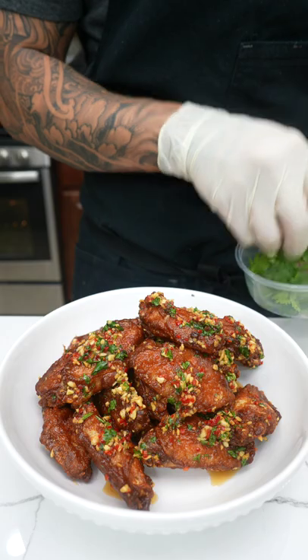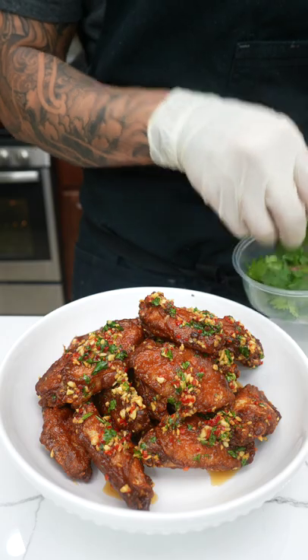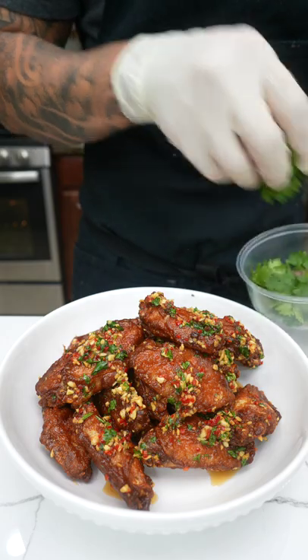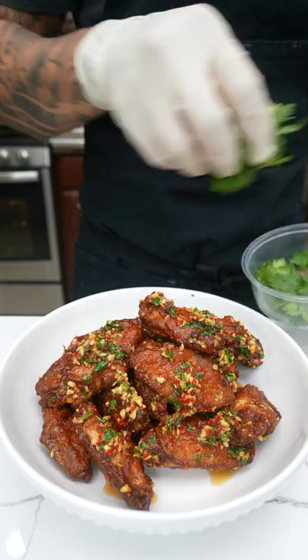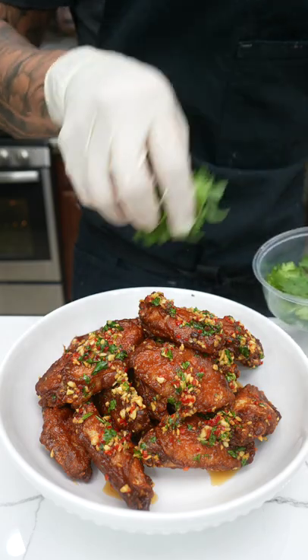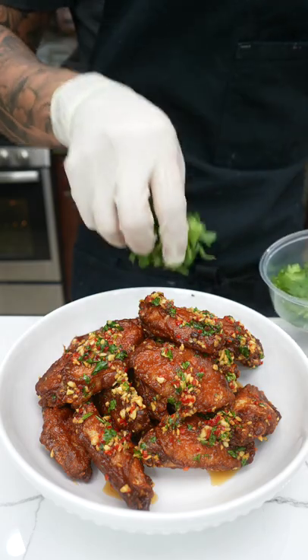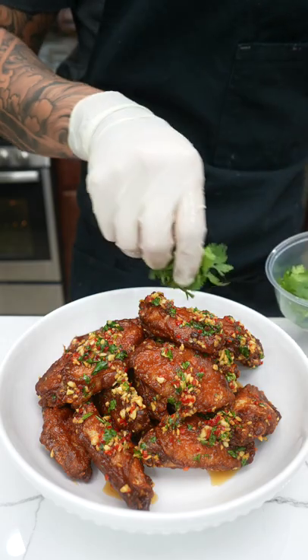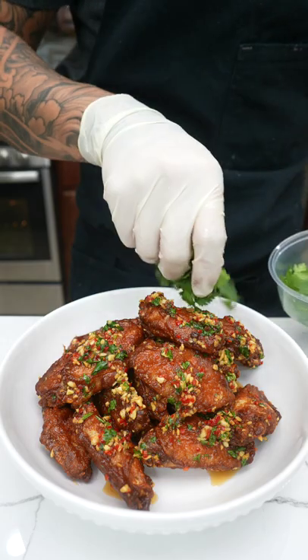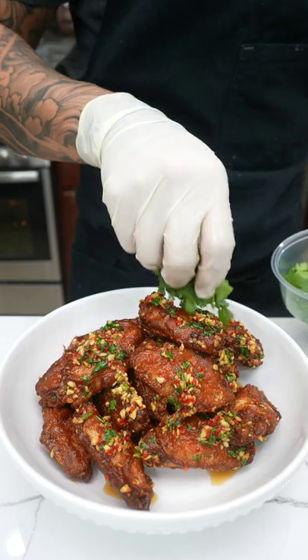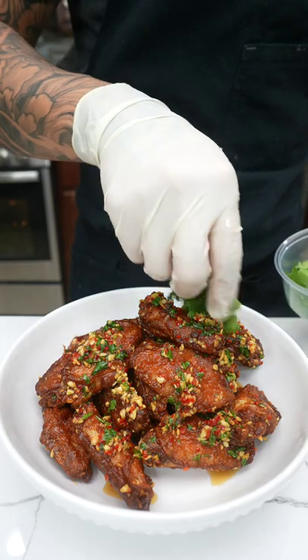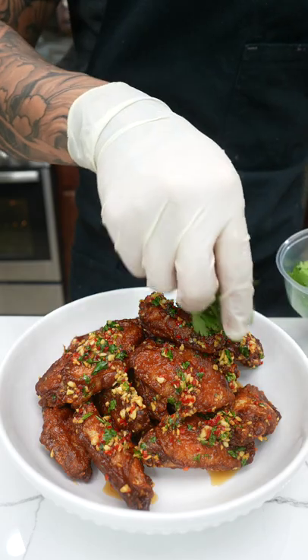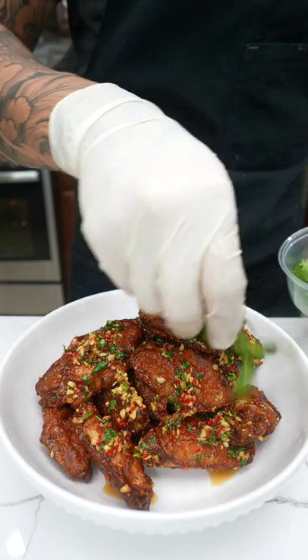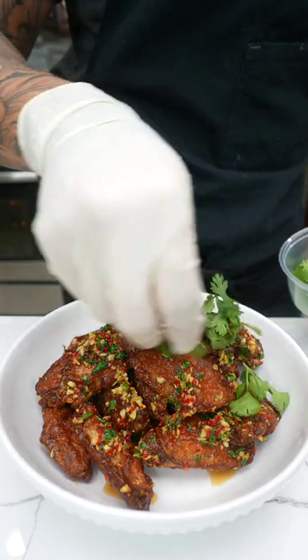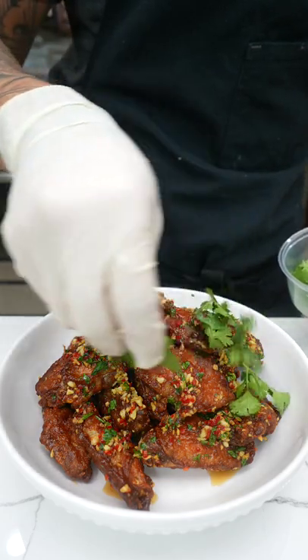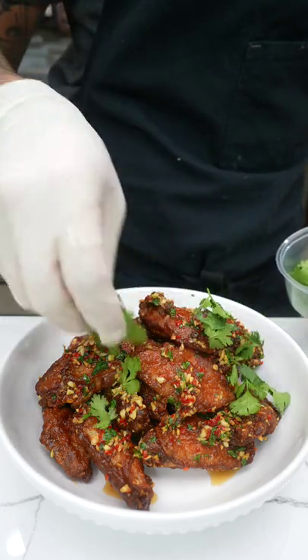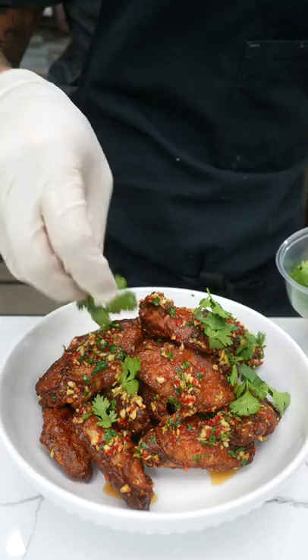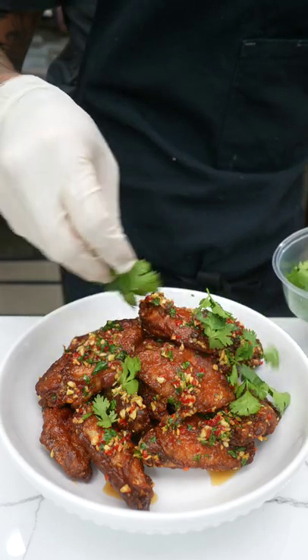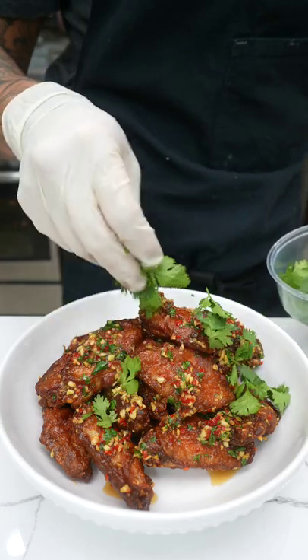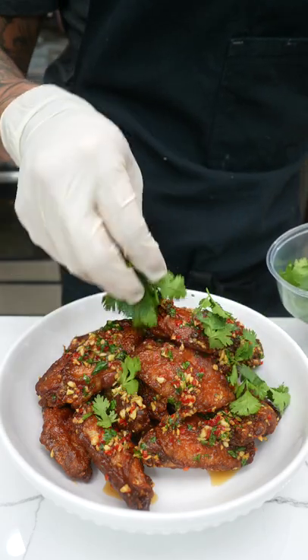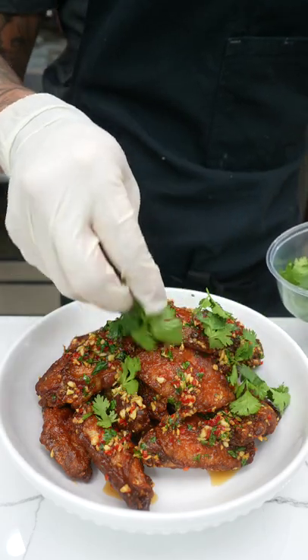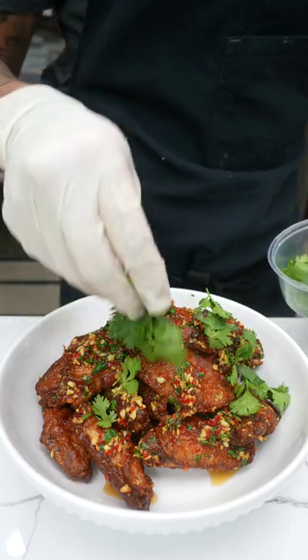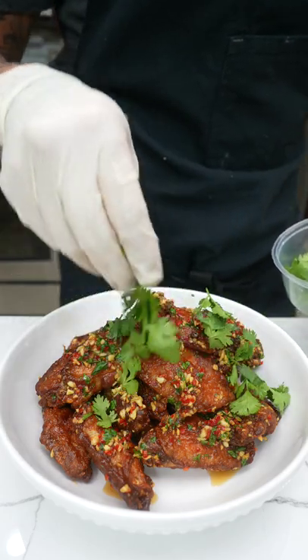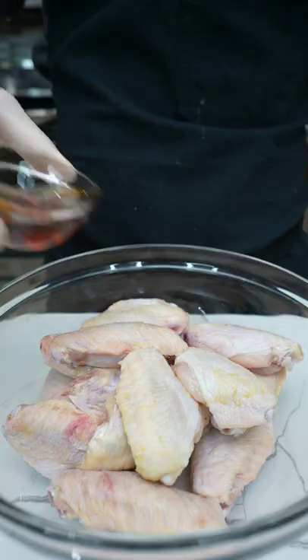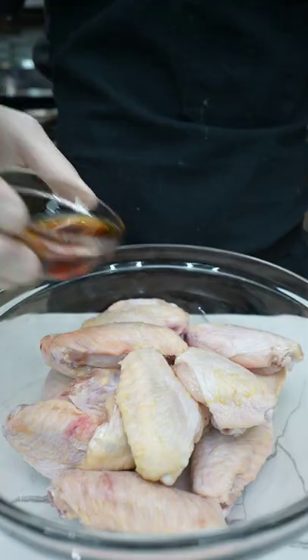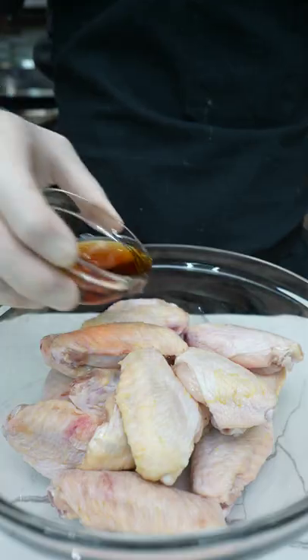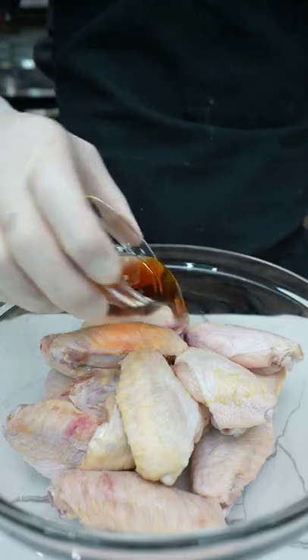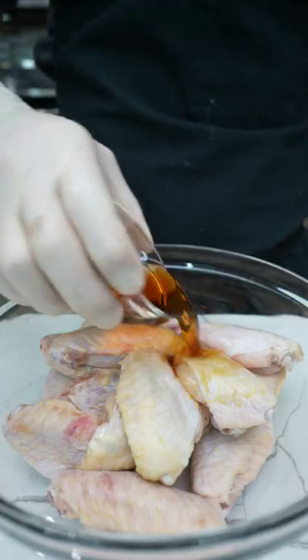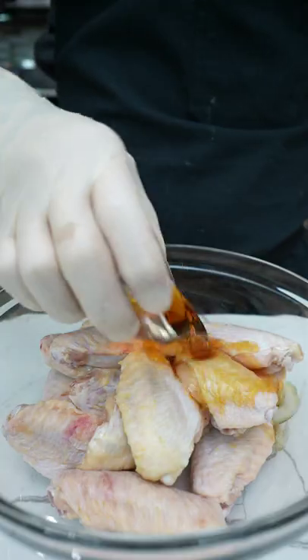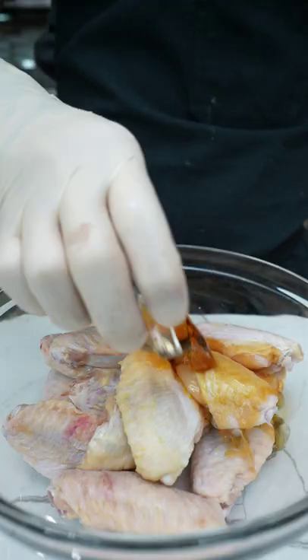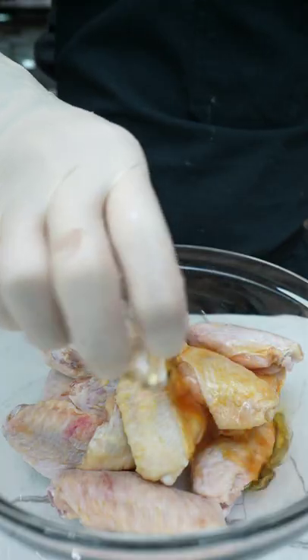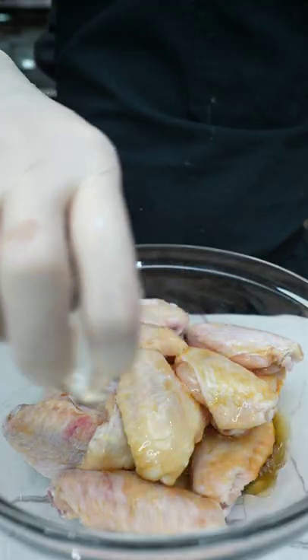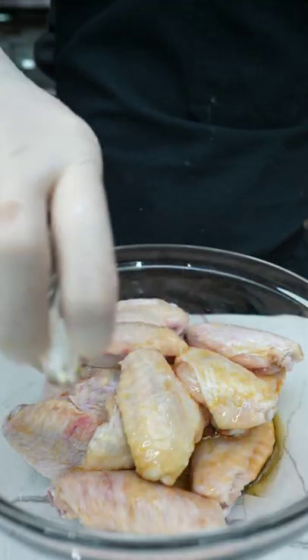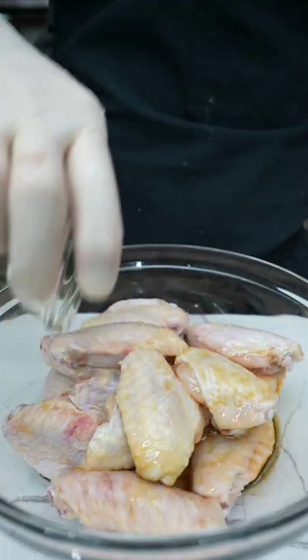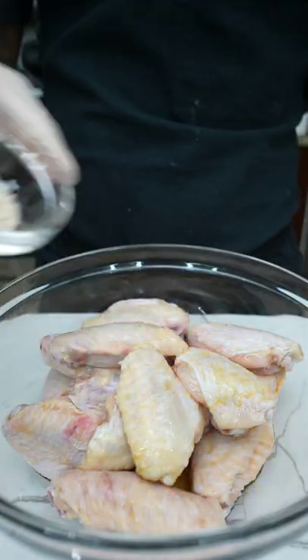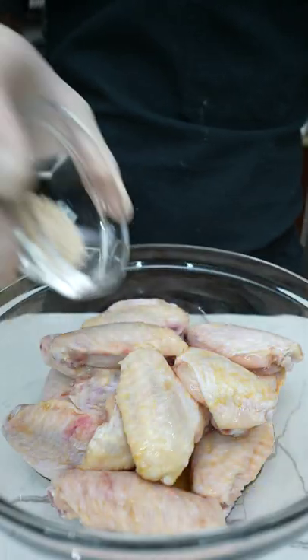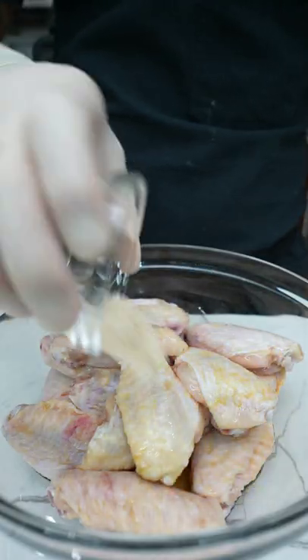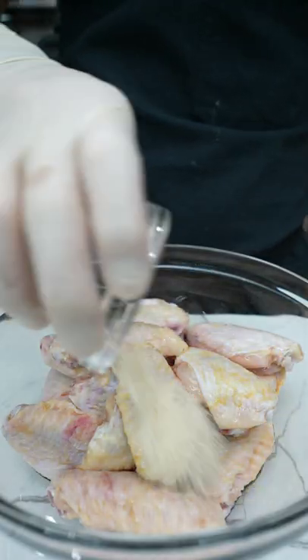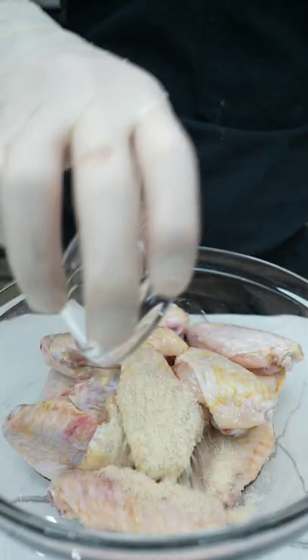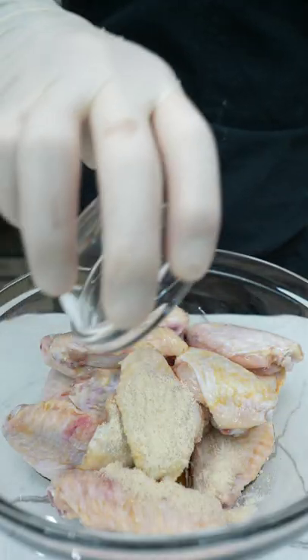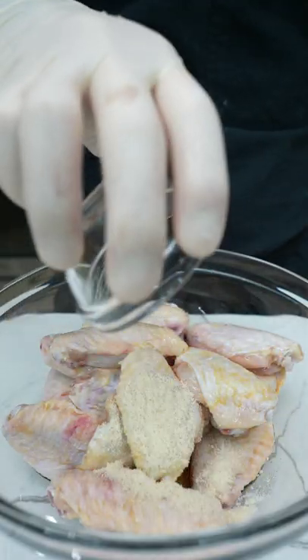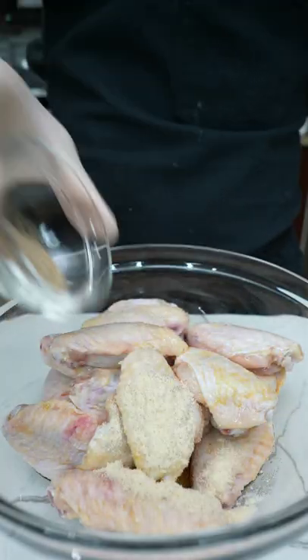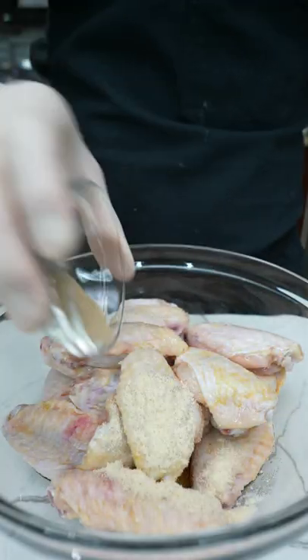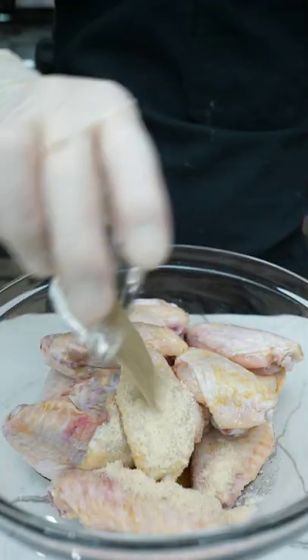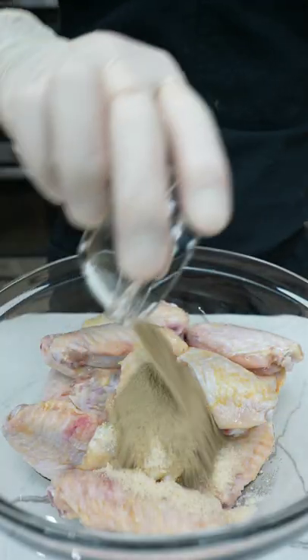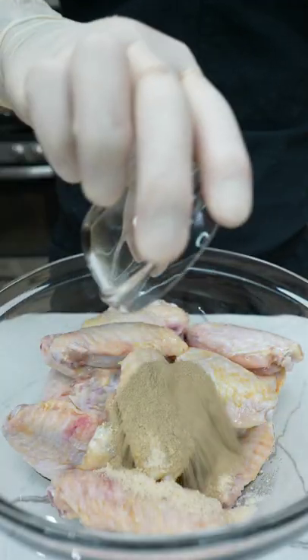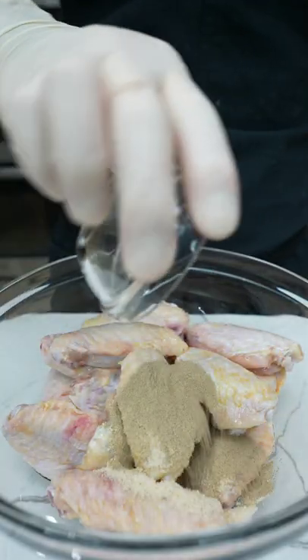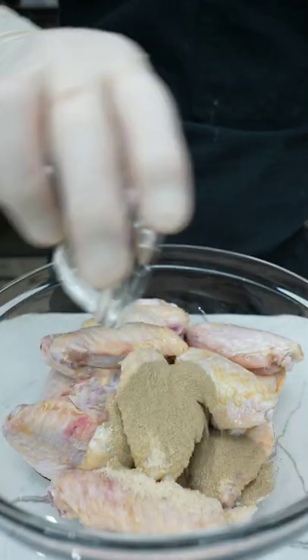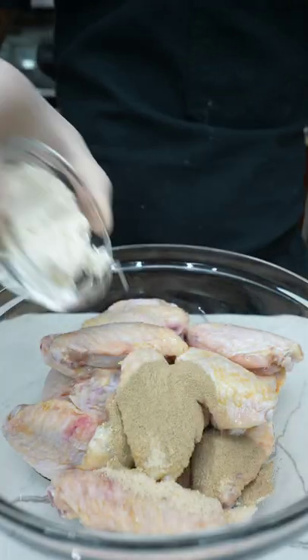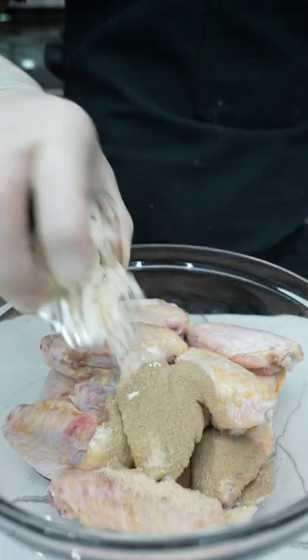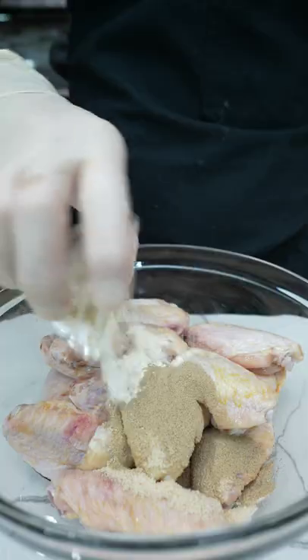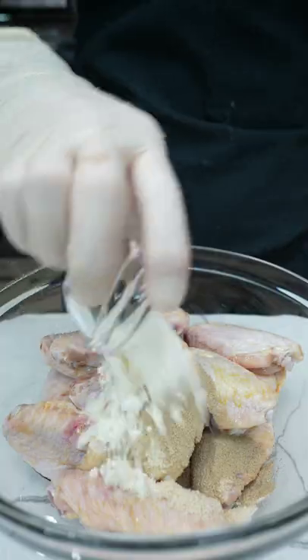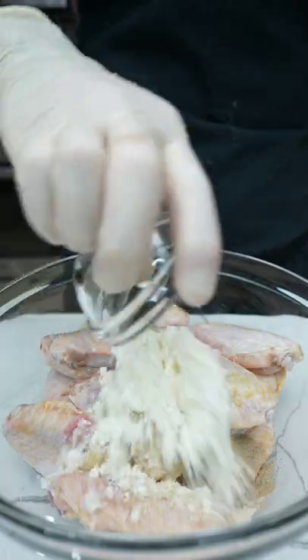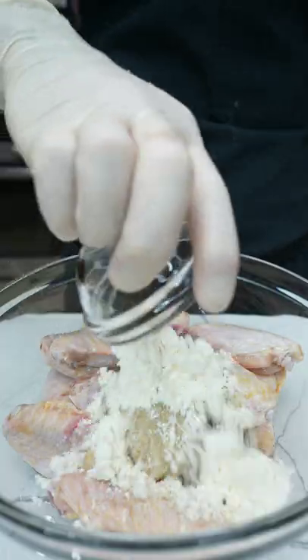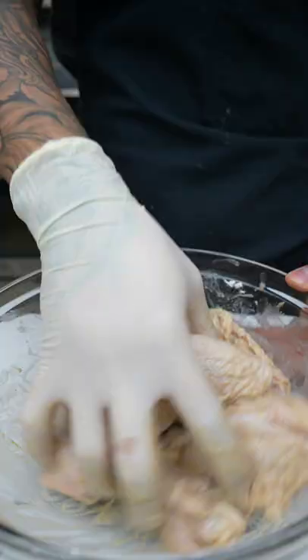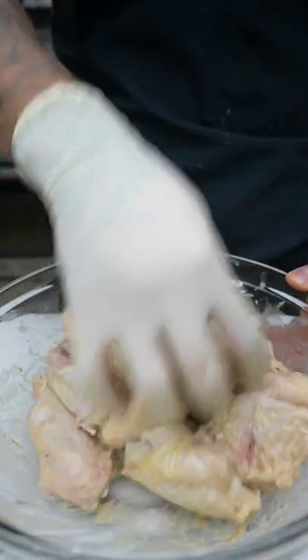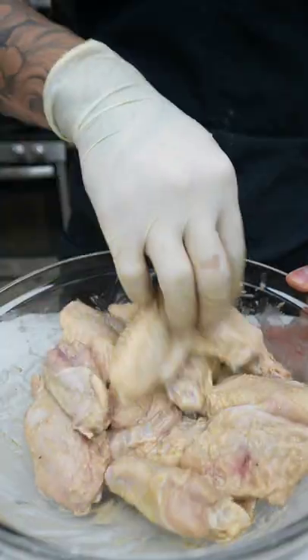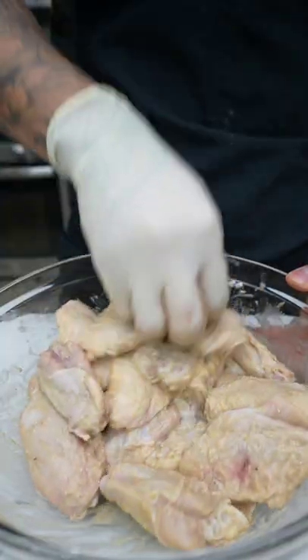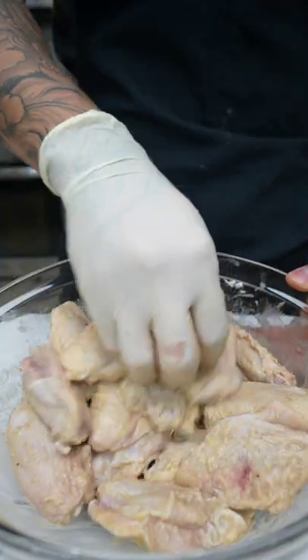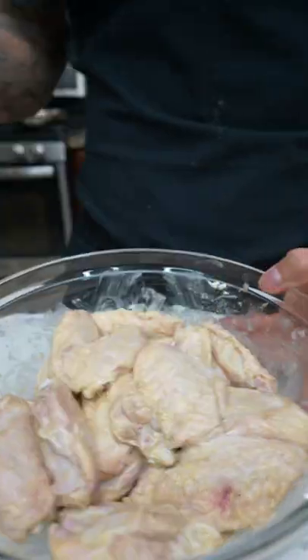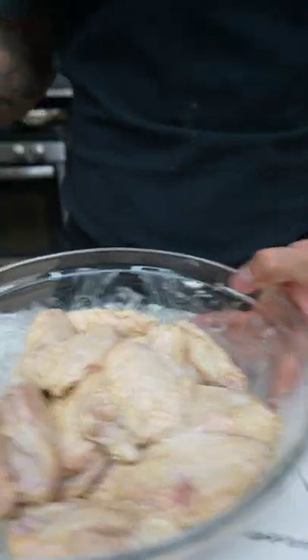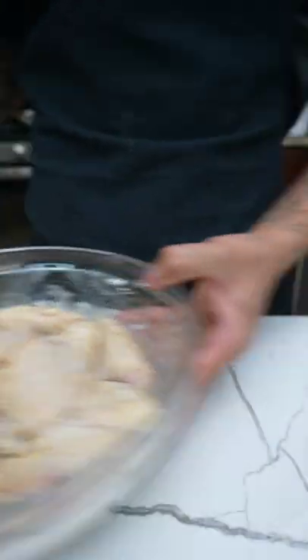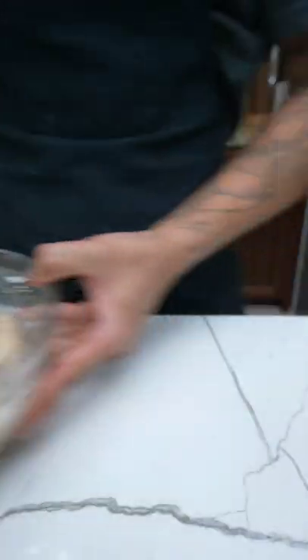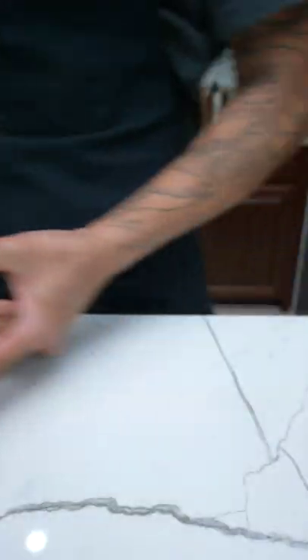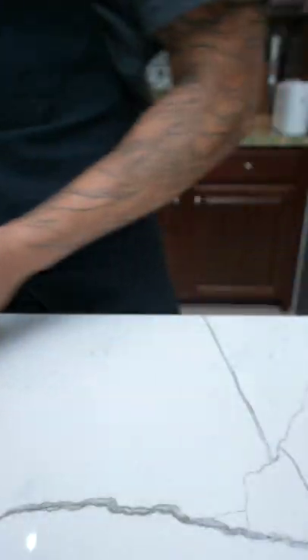On today's menu, we're making fish sauce wings. Start by adding fish sauce, chicken bouillon, white pepper, tempura powder, give it a mix, then set aside.